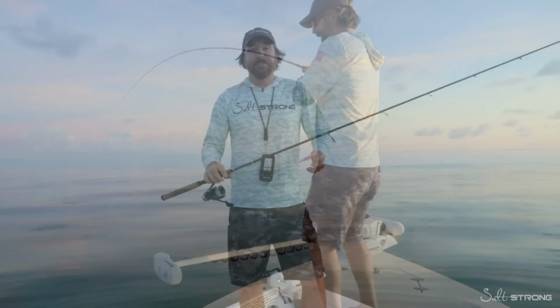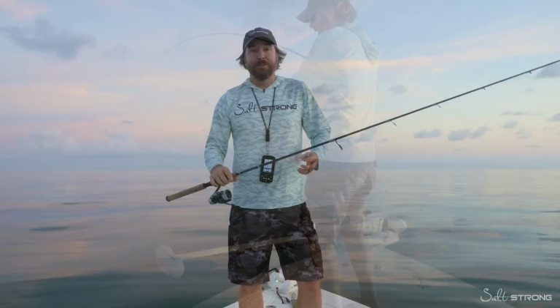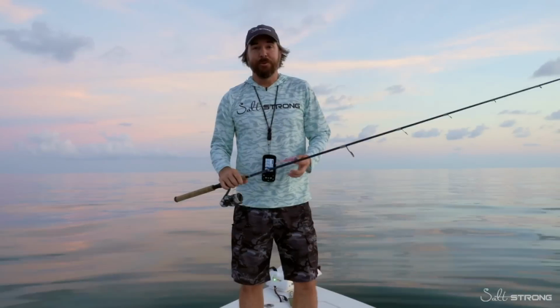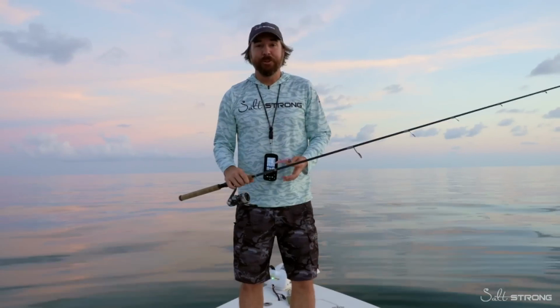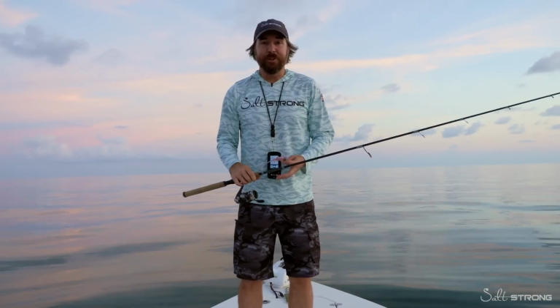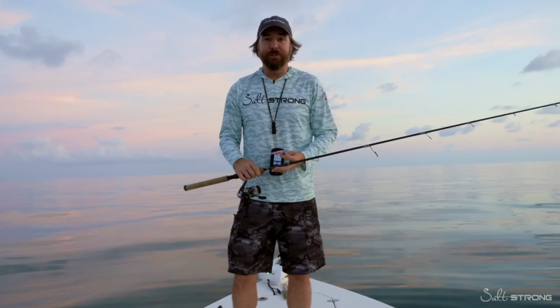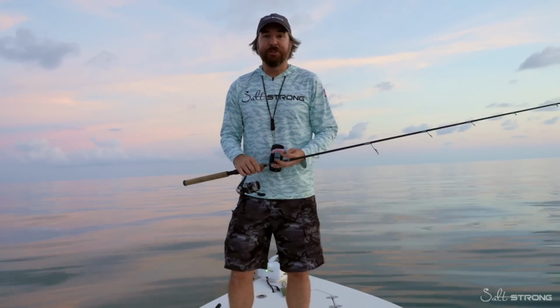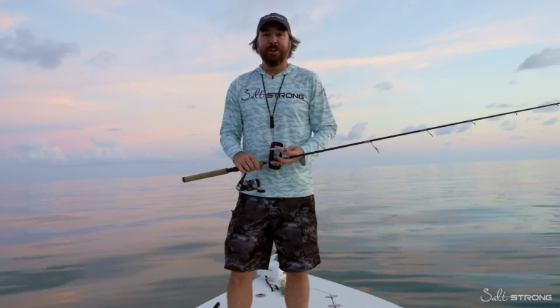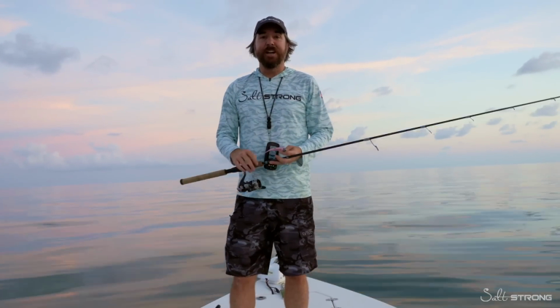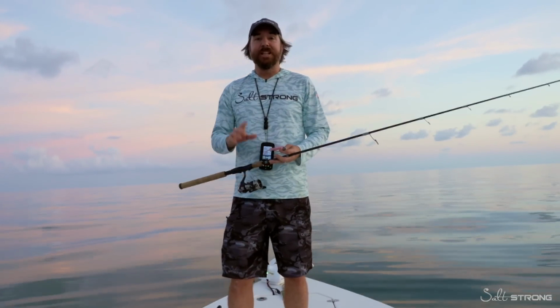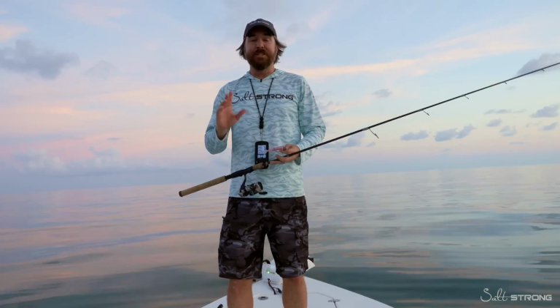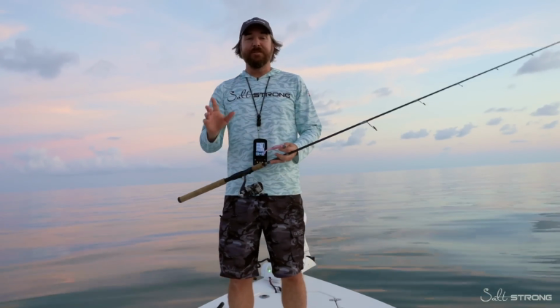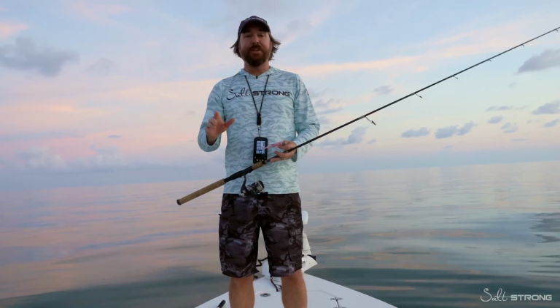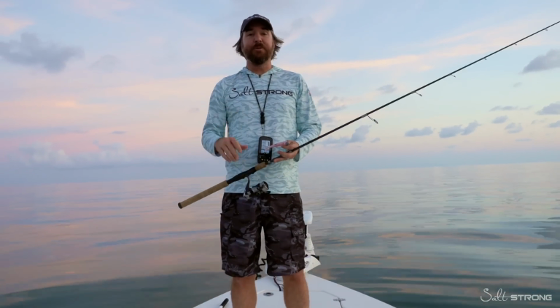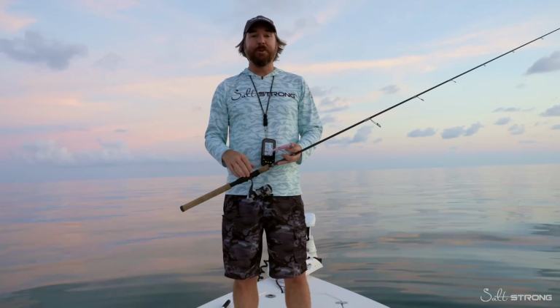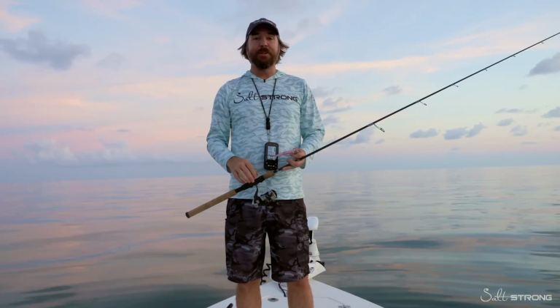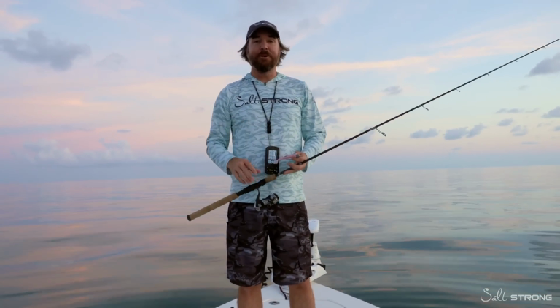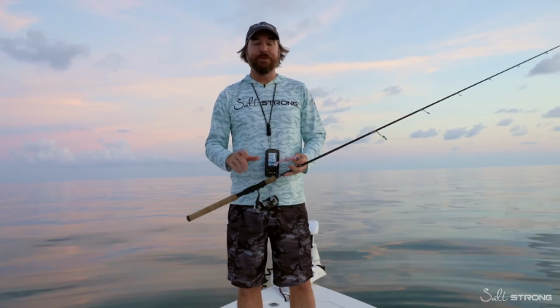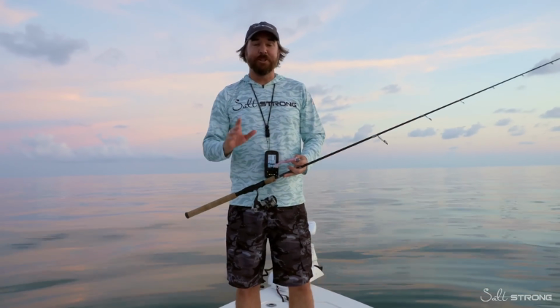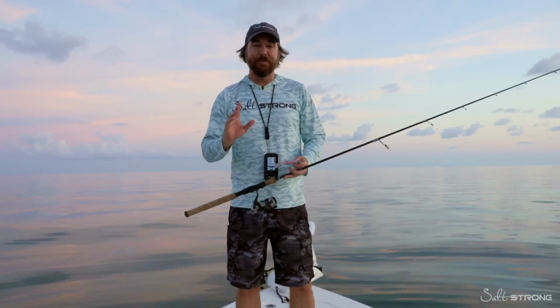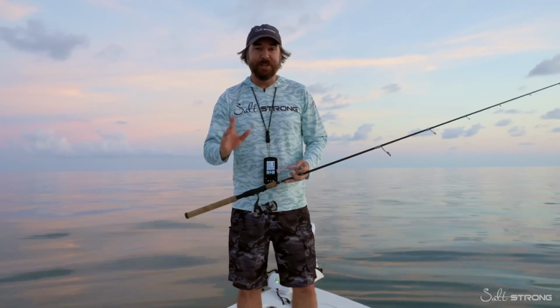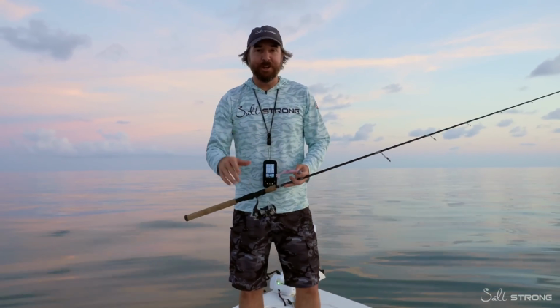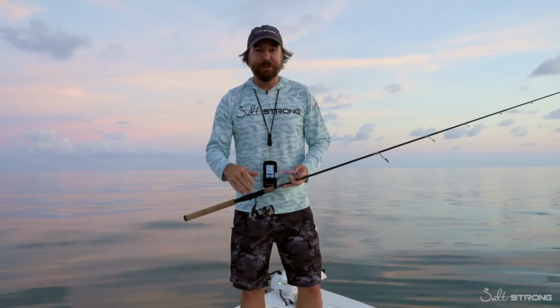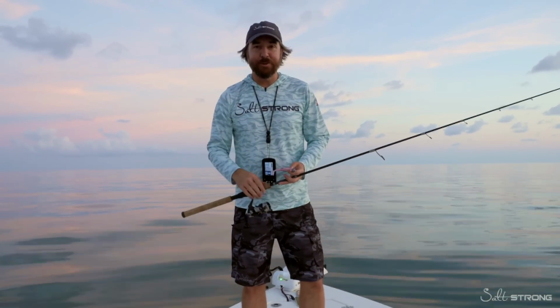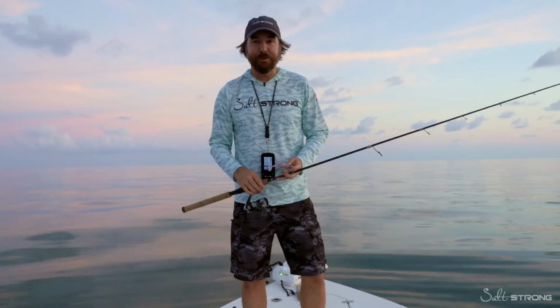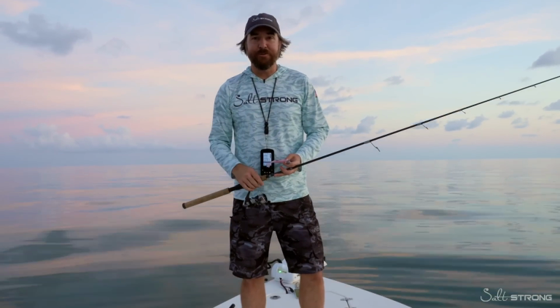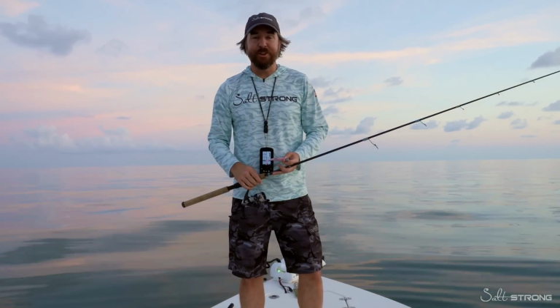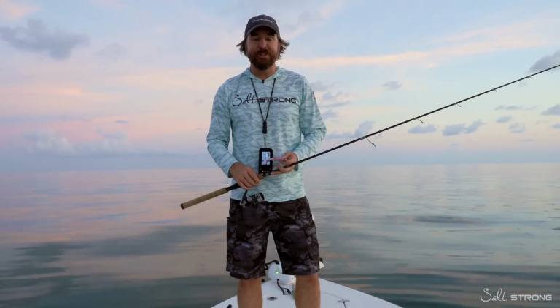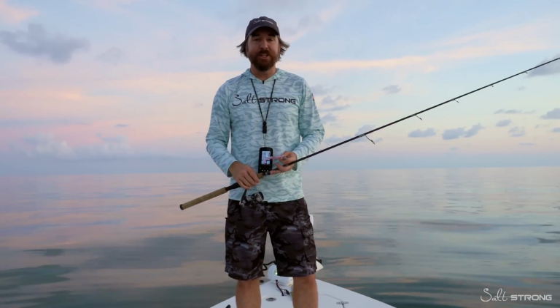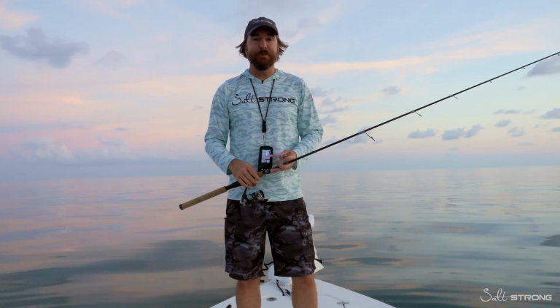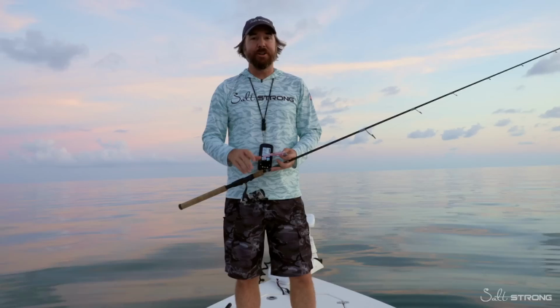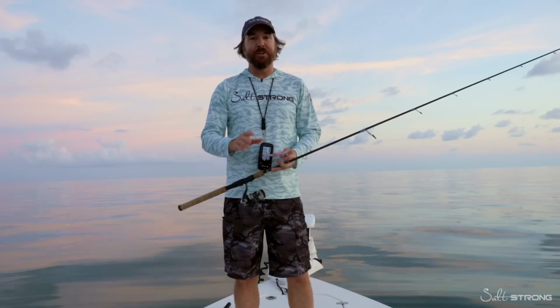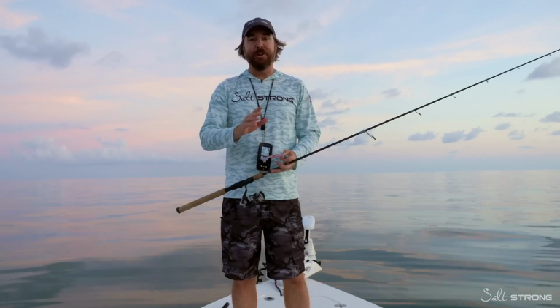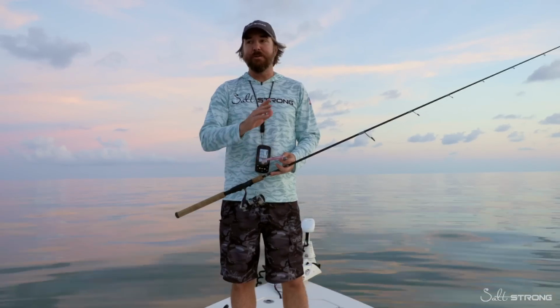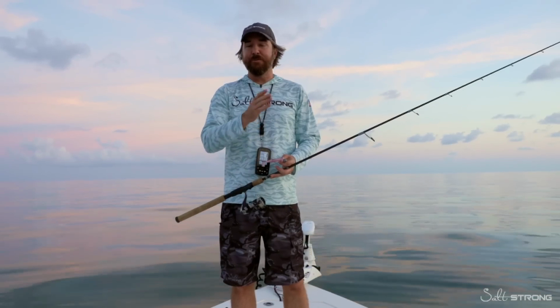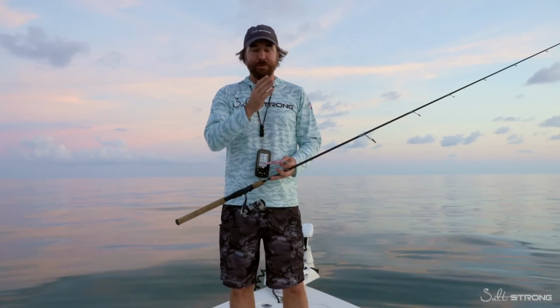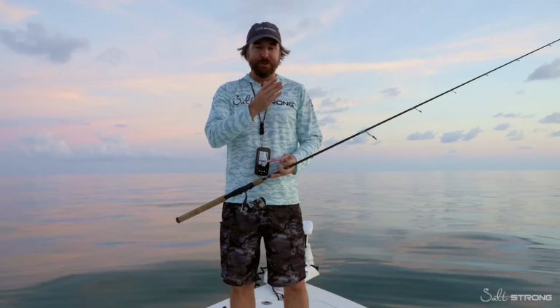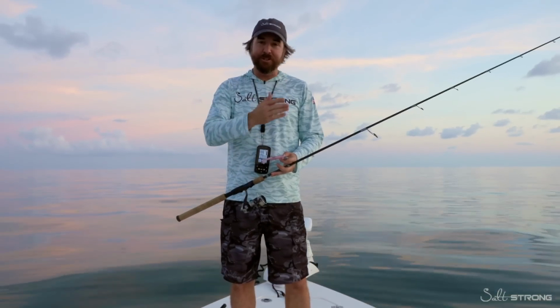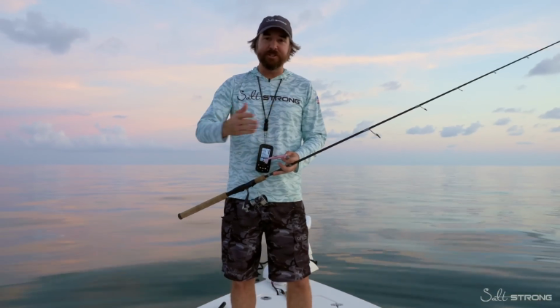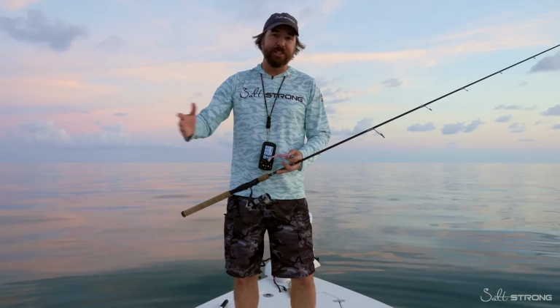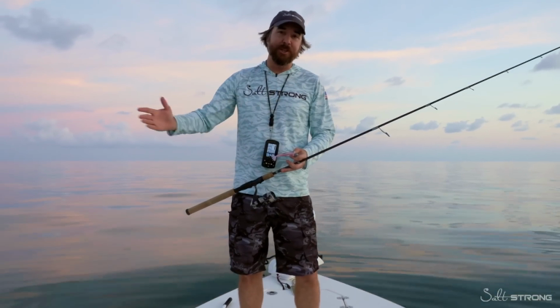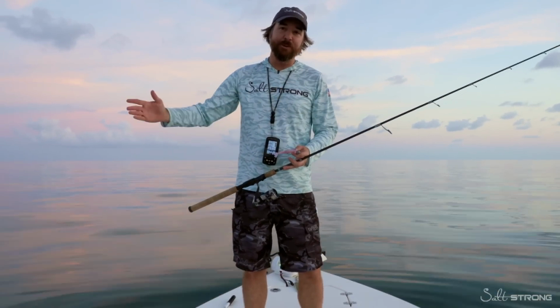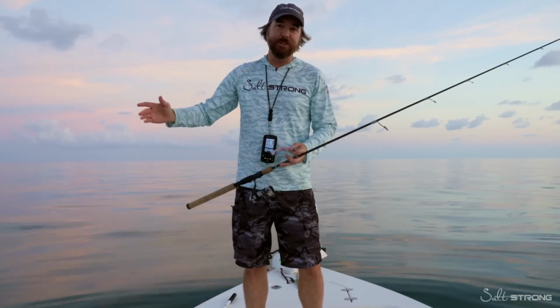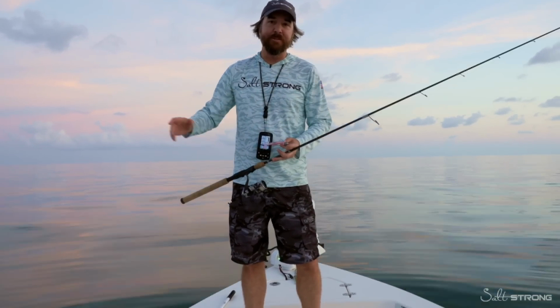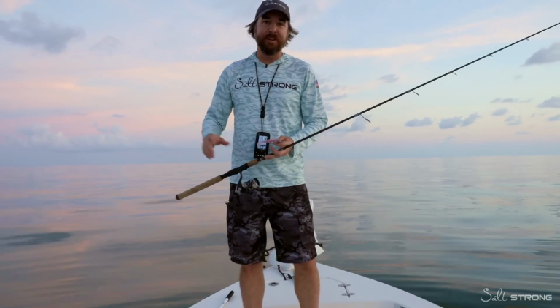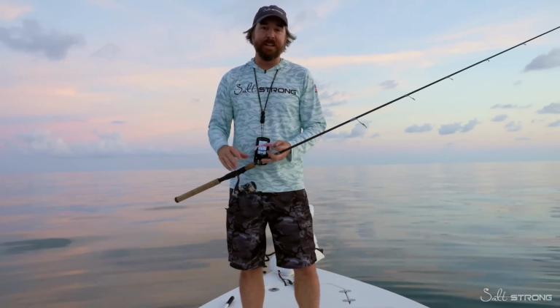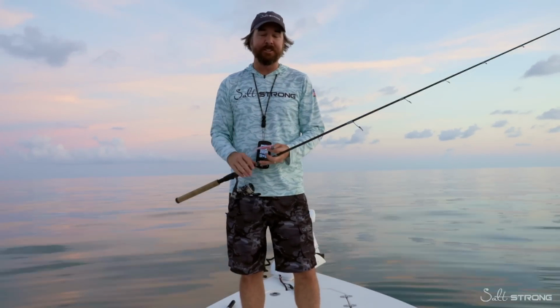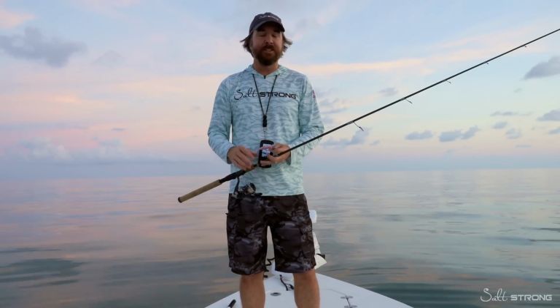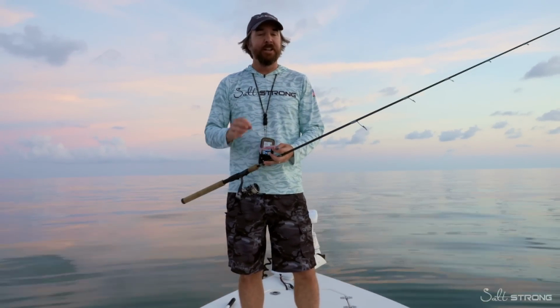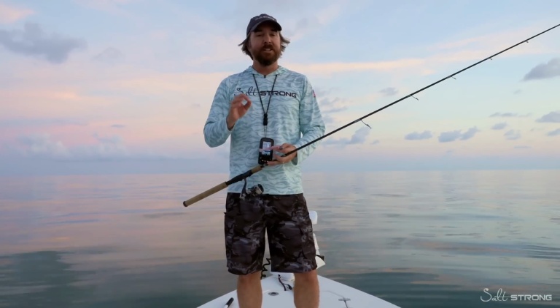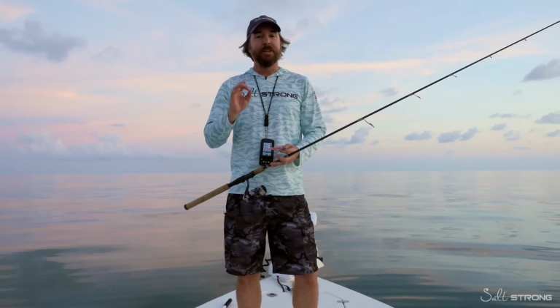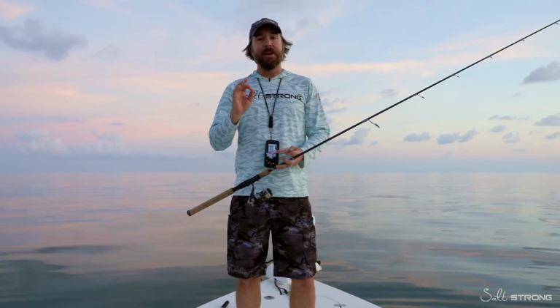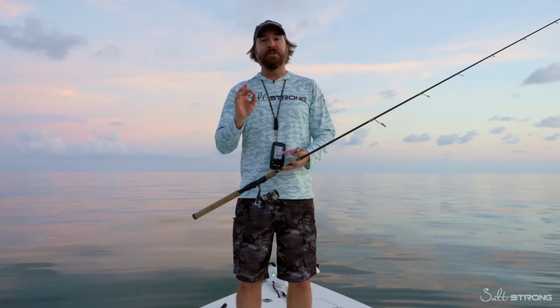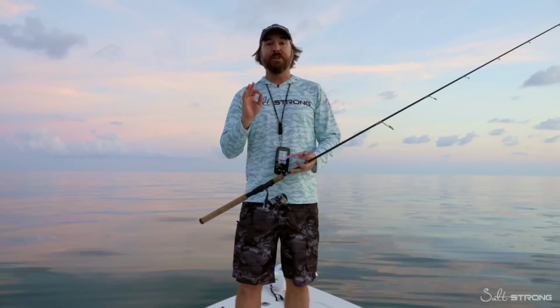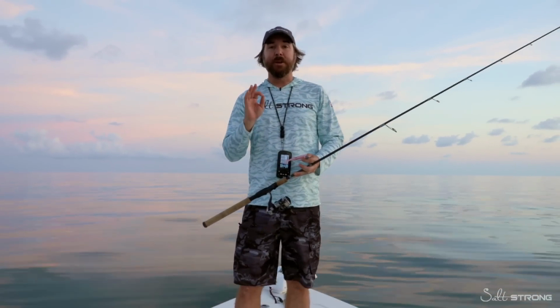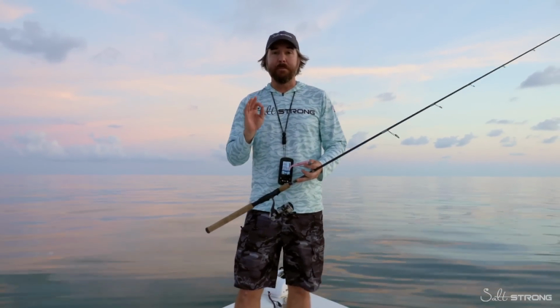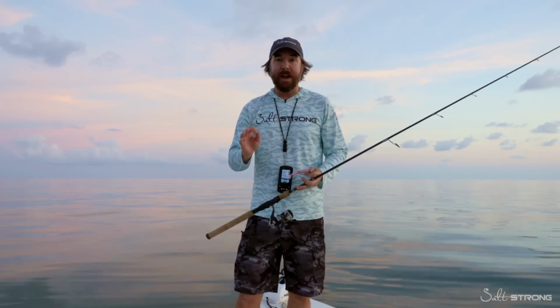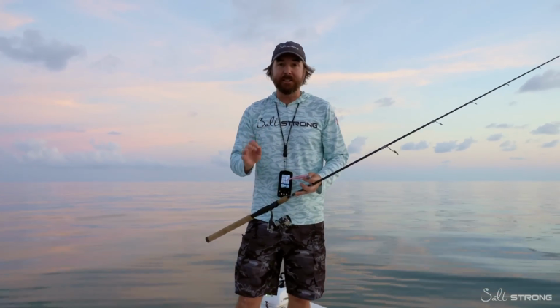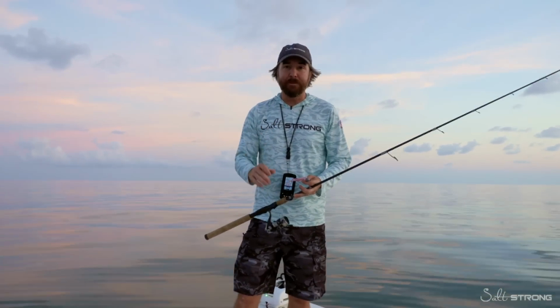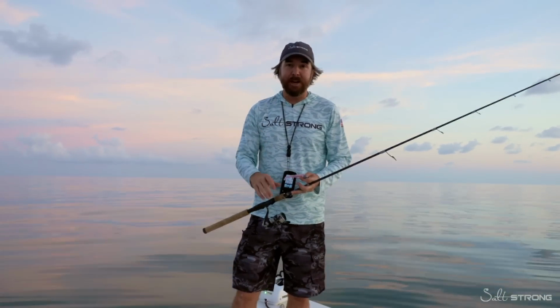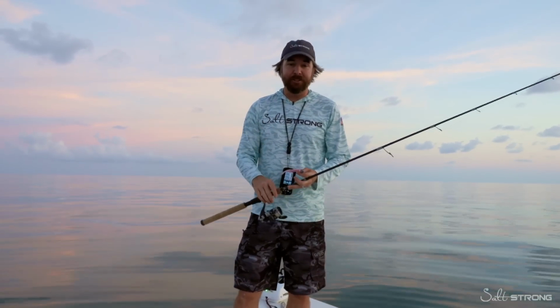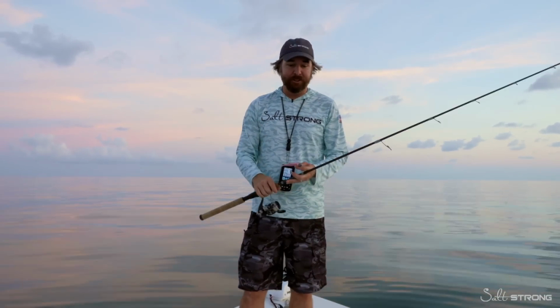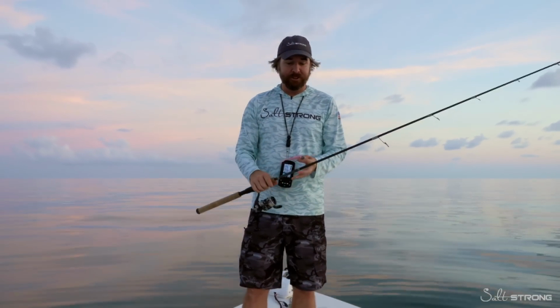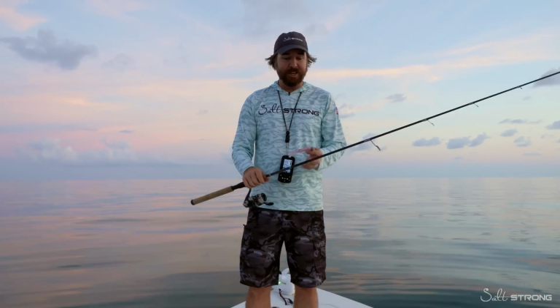This is Luke with Salt Strong. In this video, we're gonna be doing some nearshore fishing. We're gonna go through just a sequence of events to make sure to maximize success.